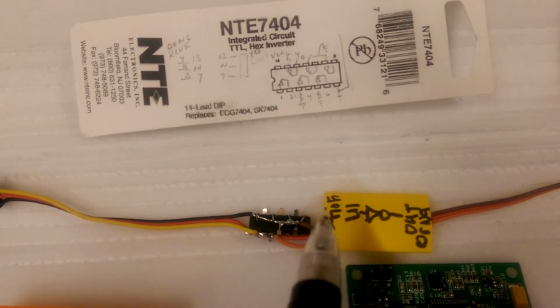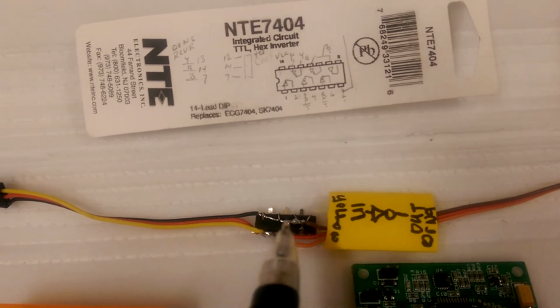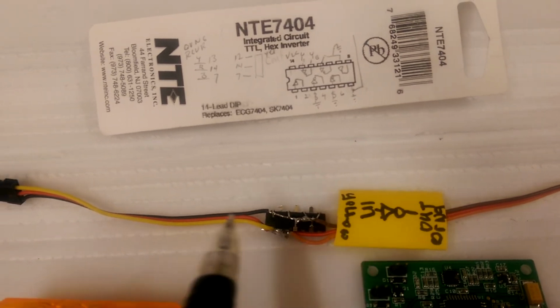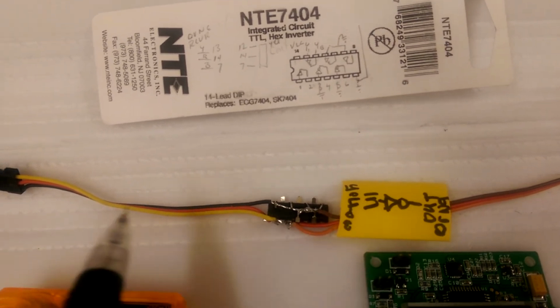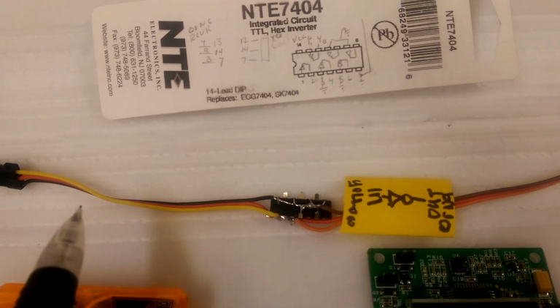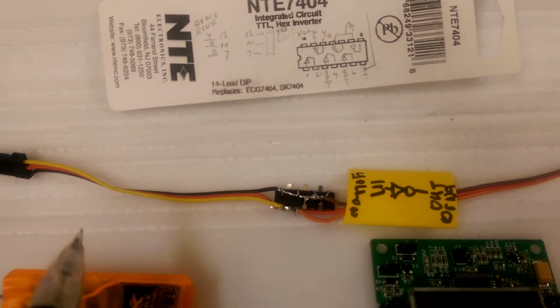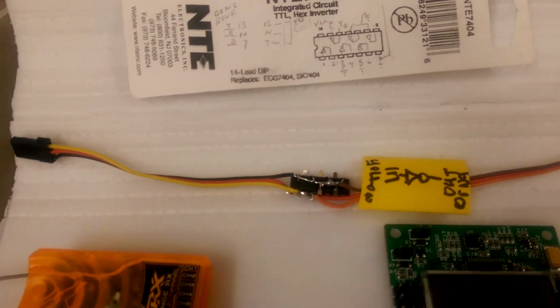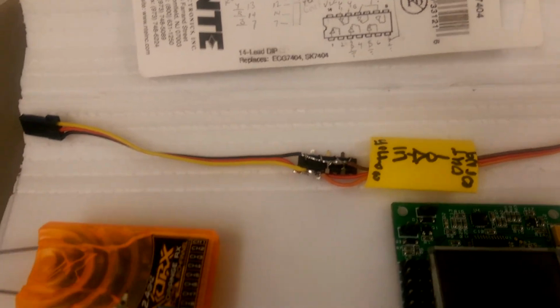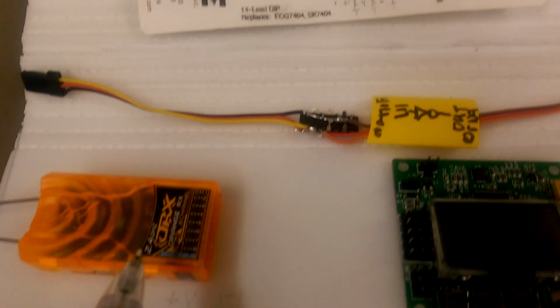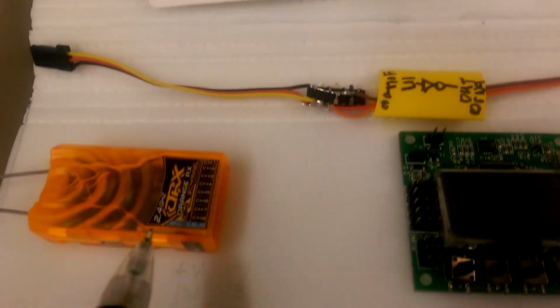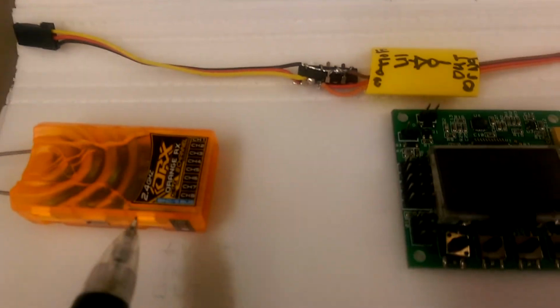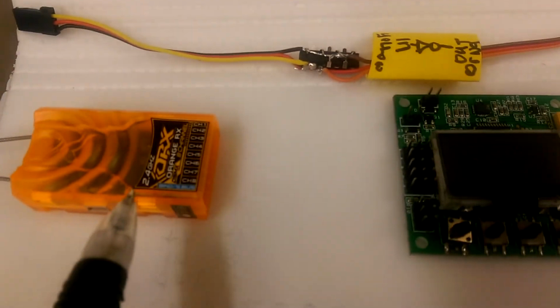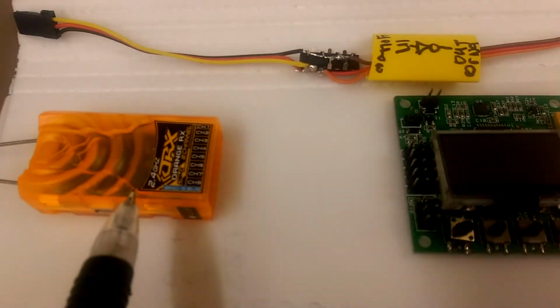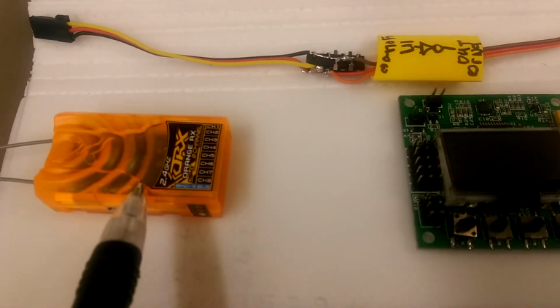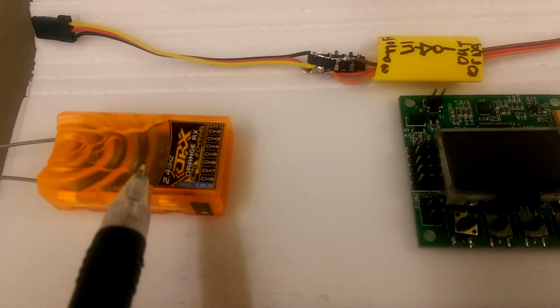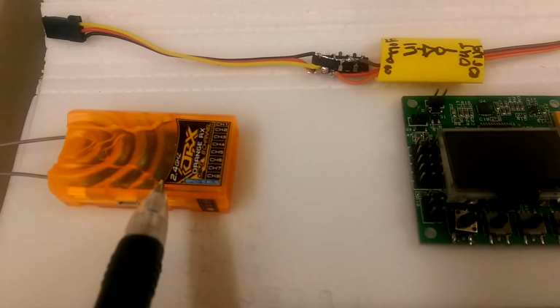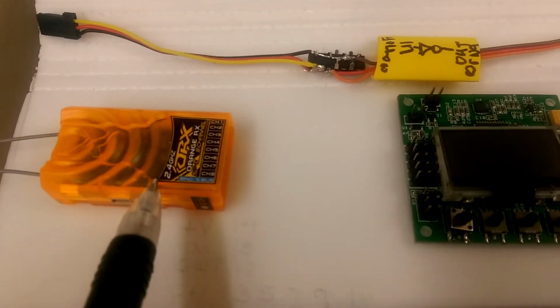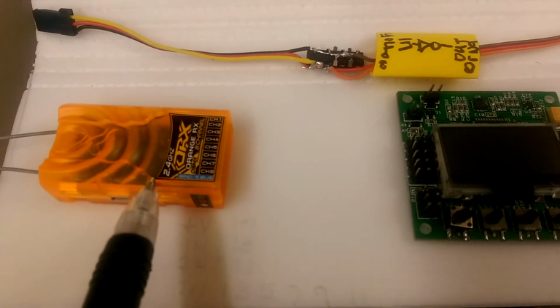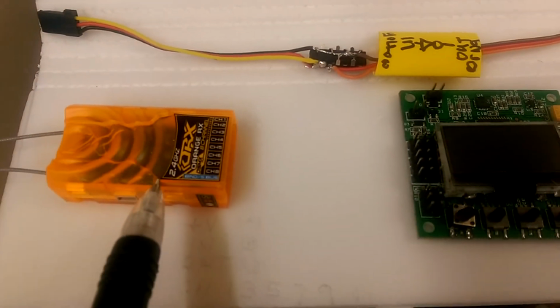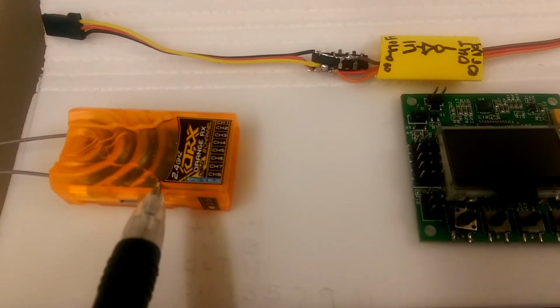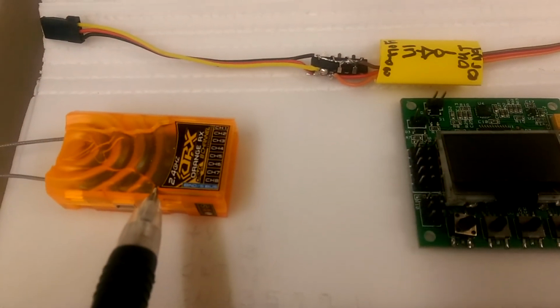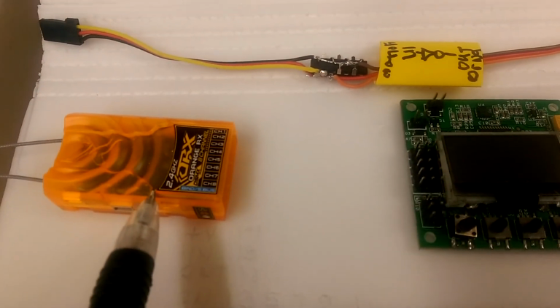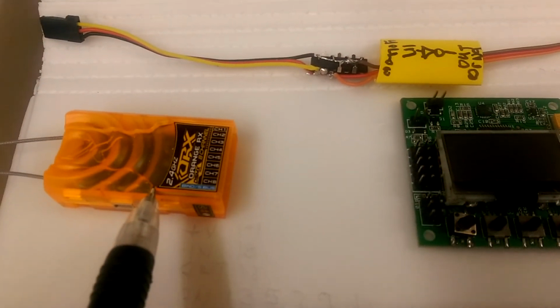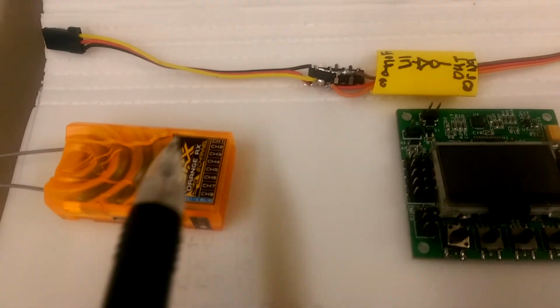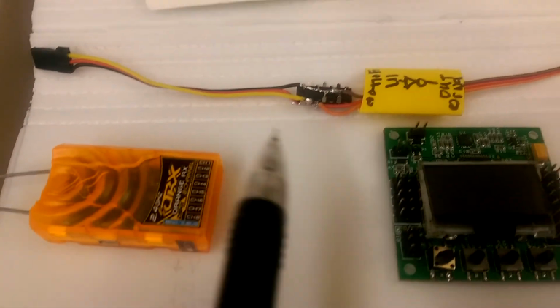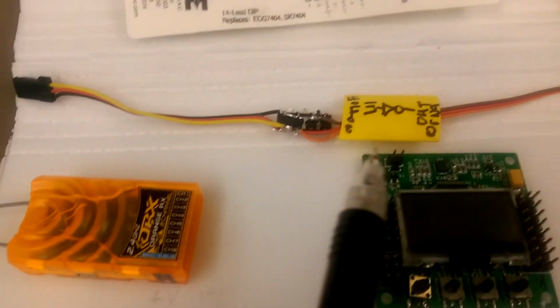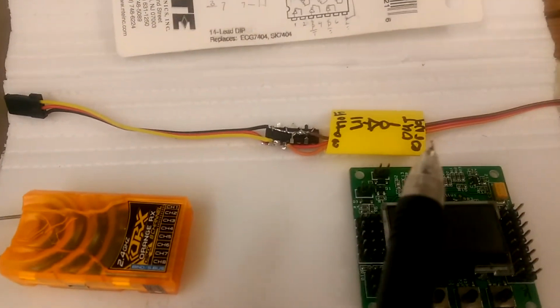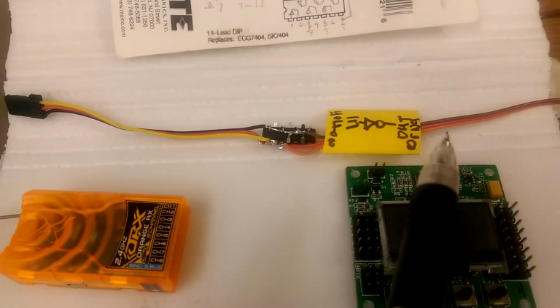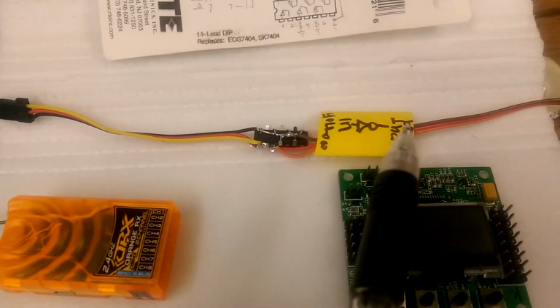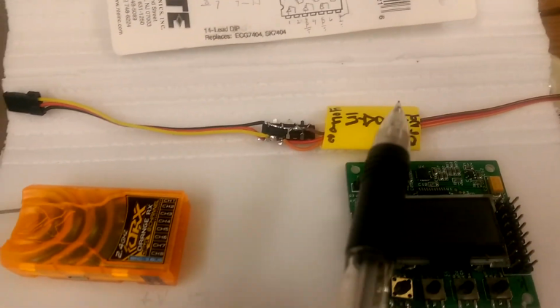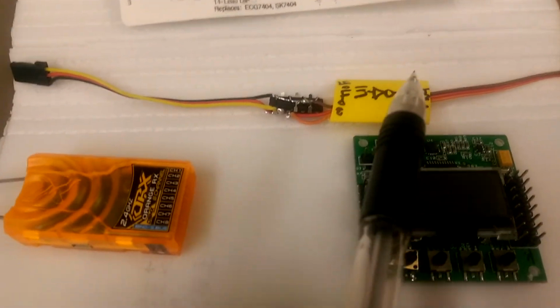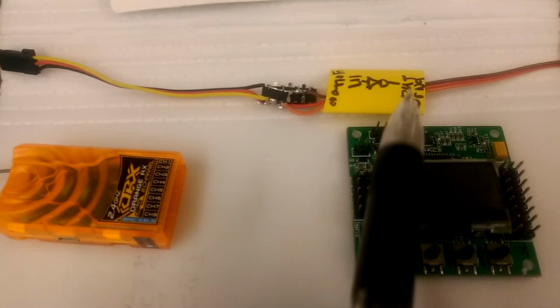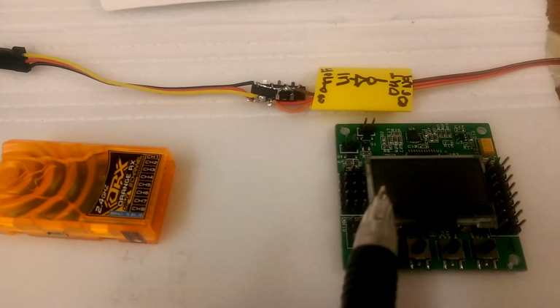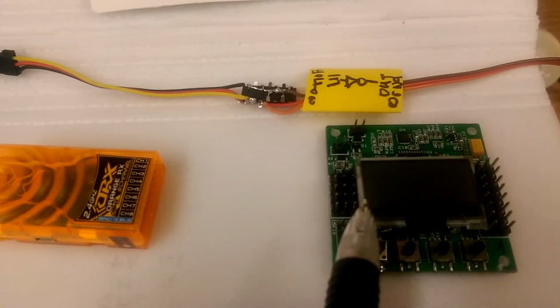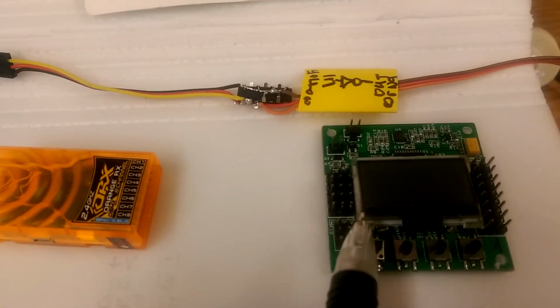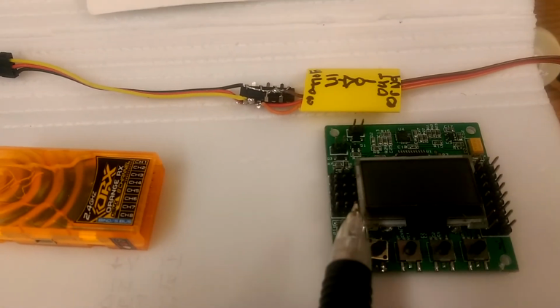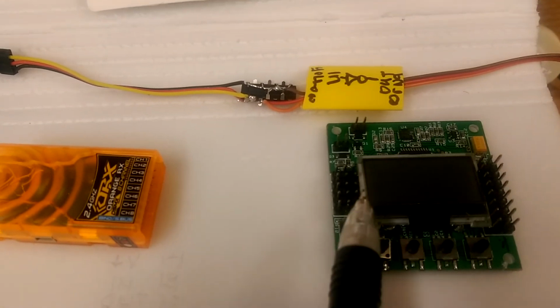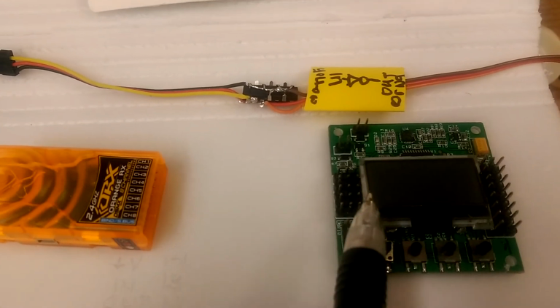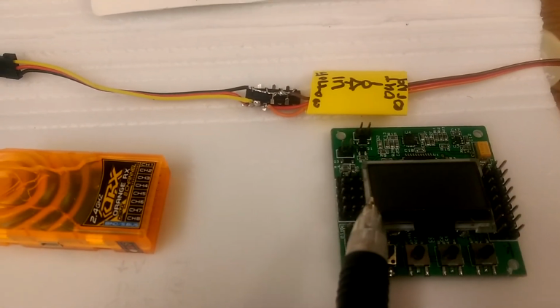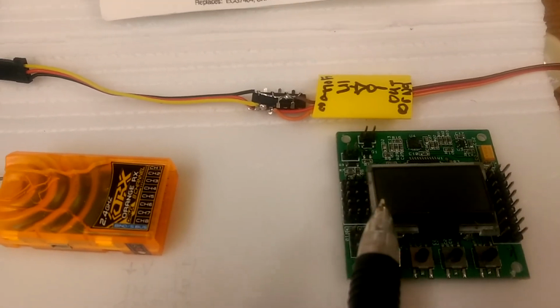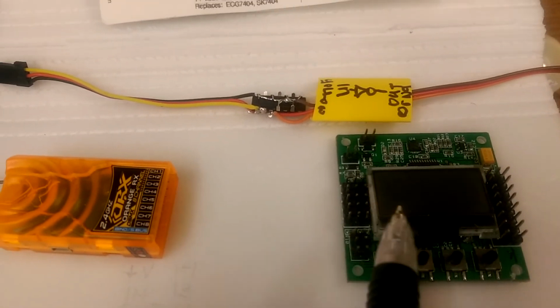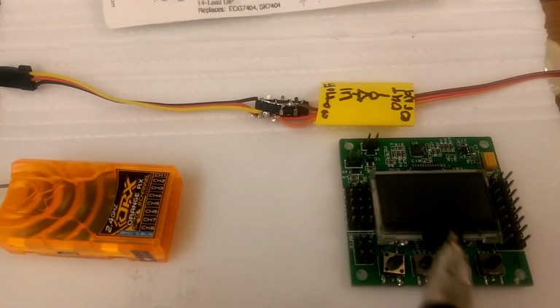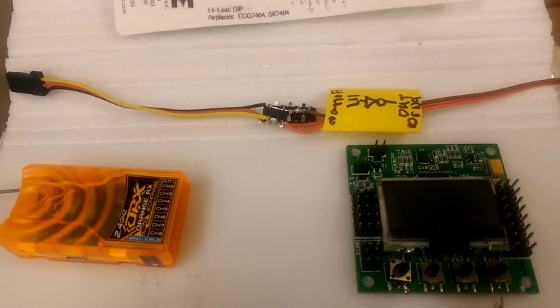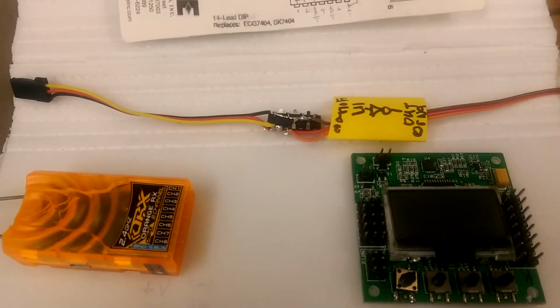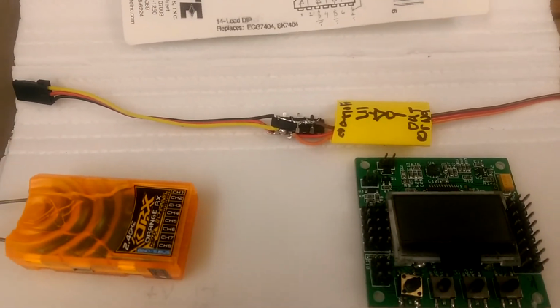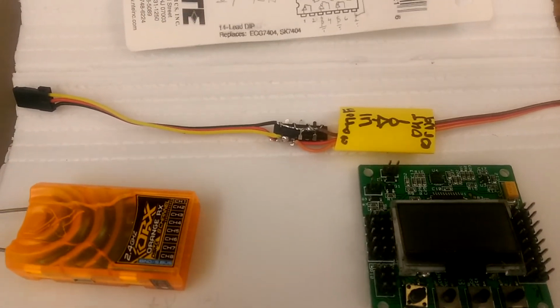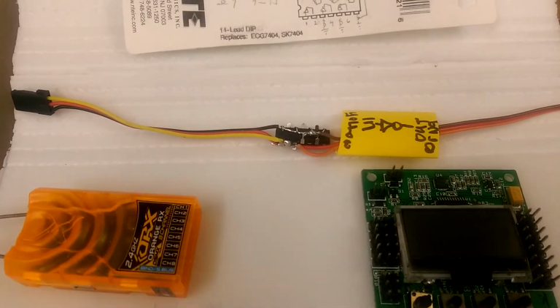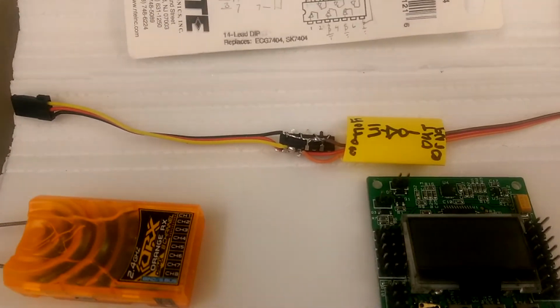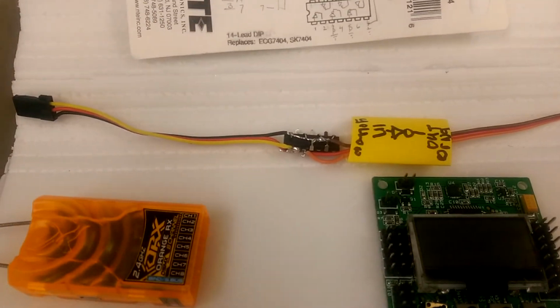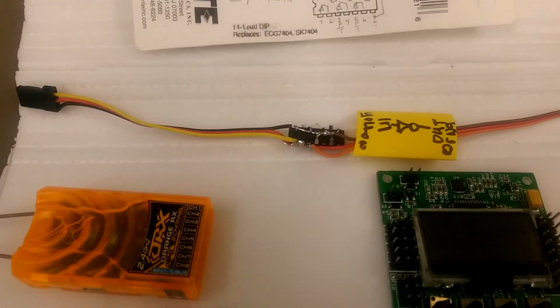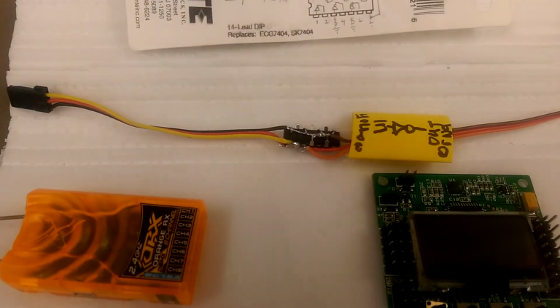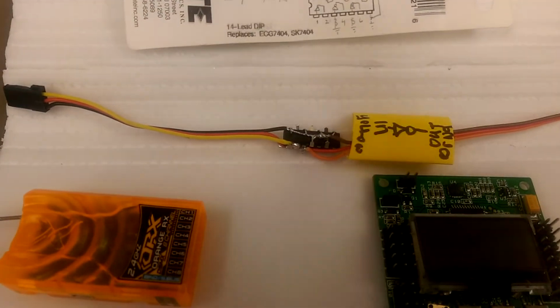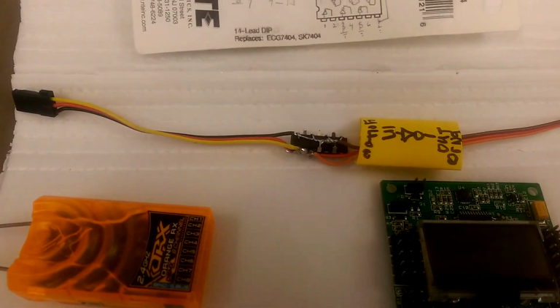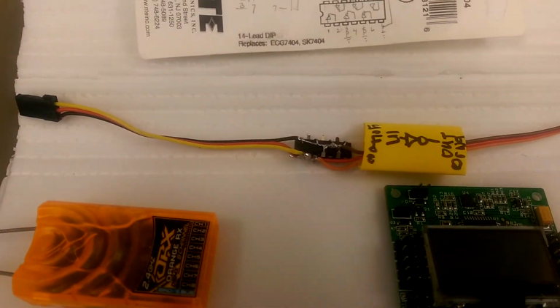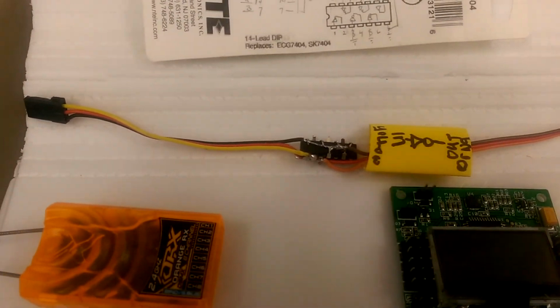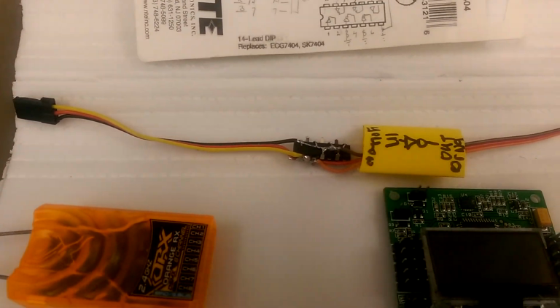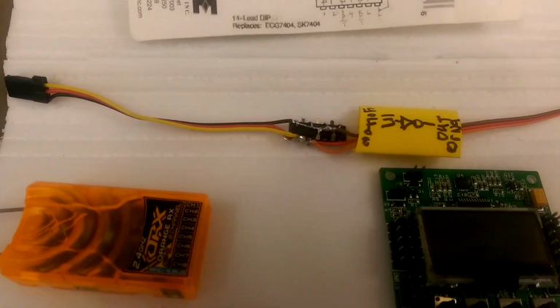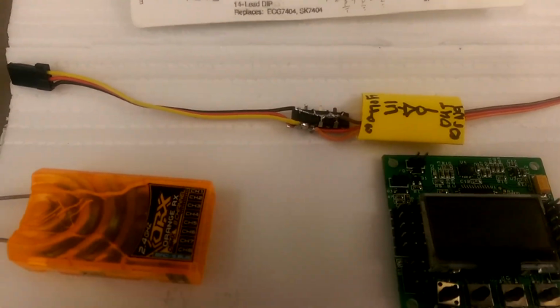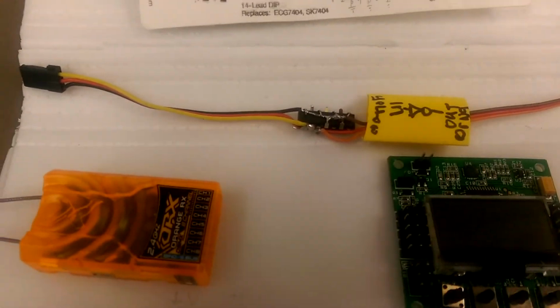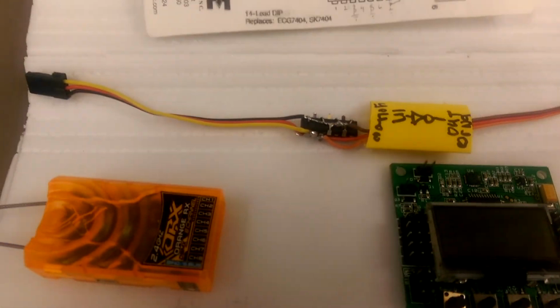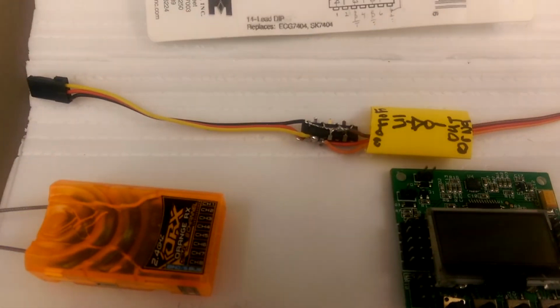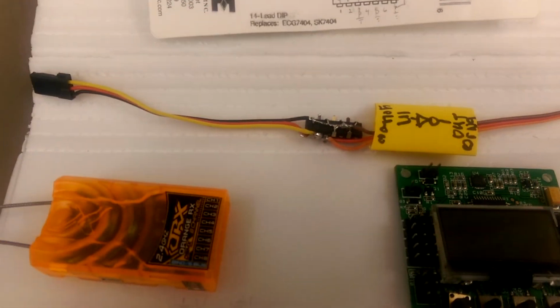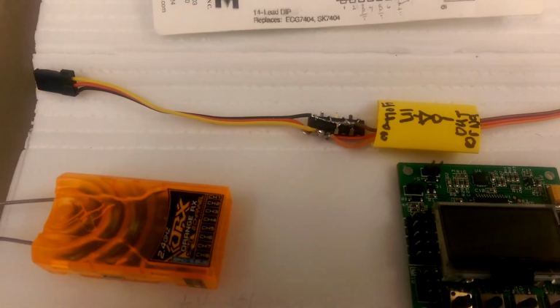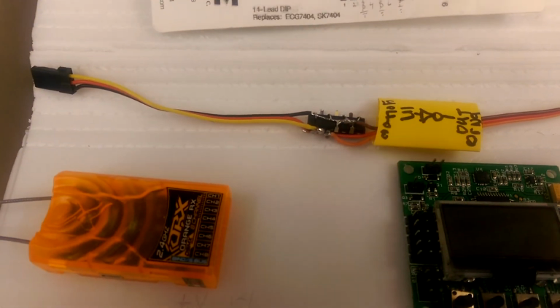So the input will go to the receiver and the output will go to the KK2 board. Hope this is helpful.